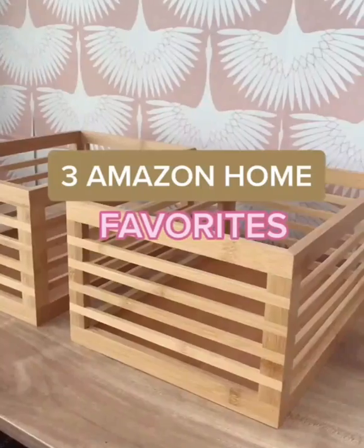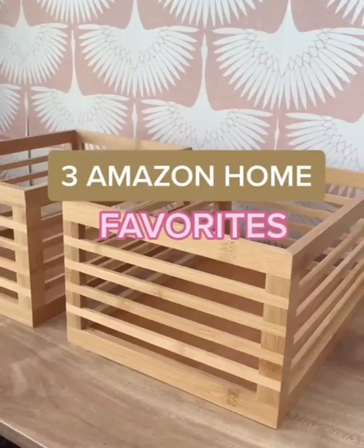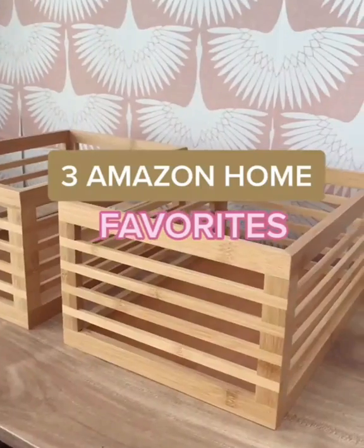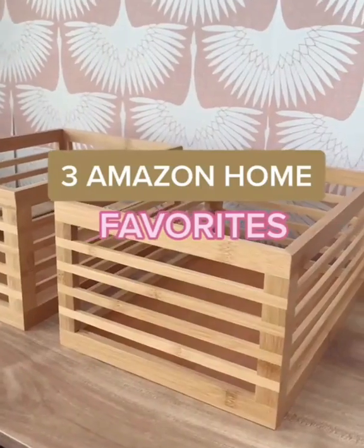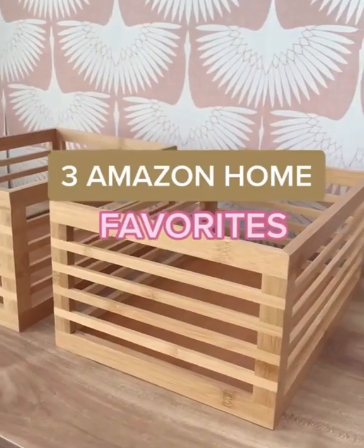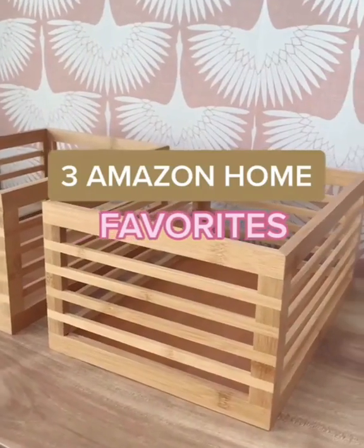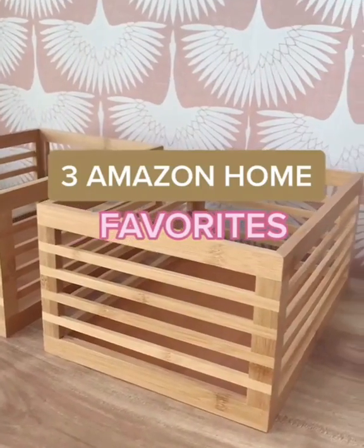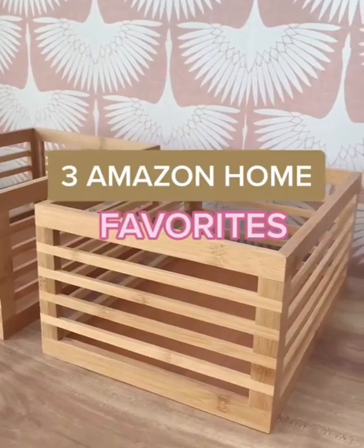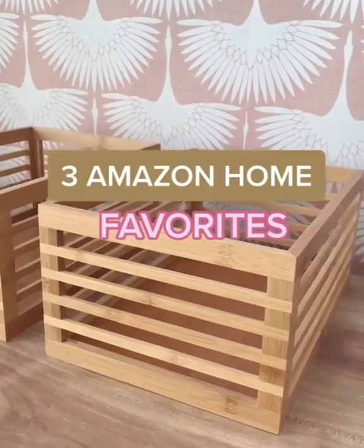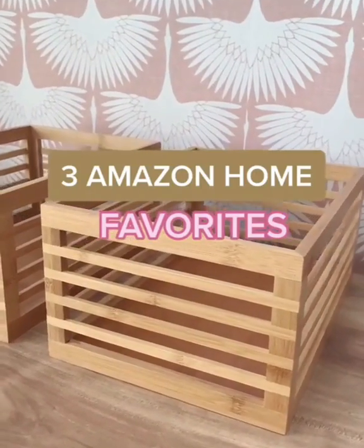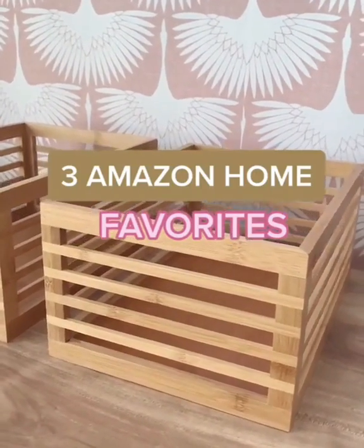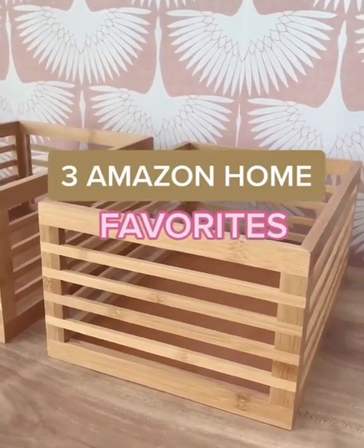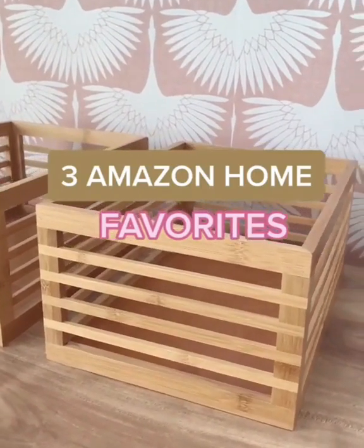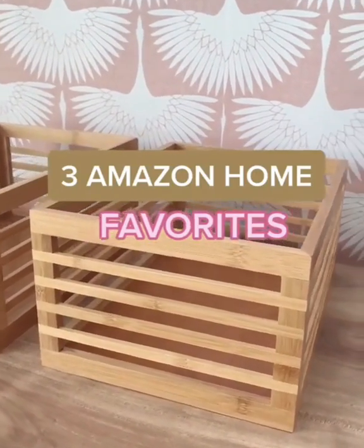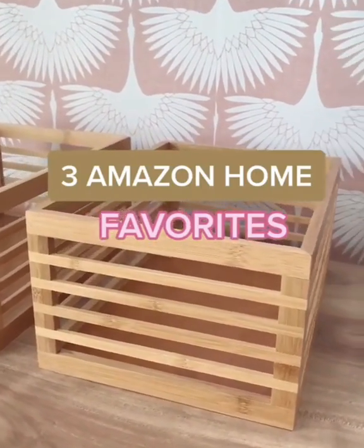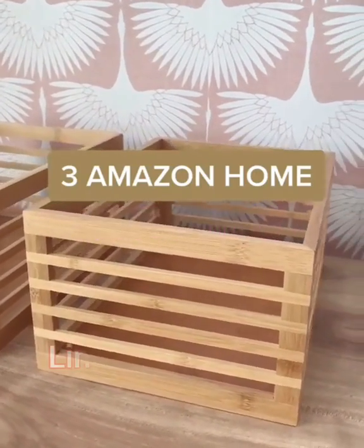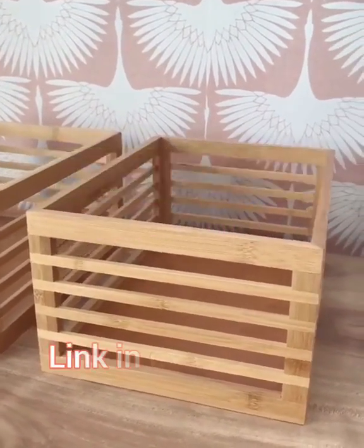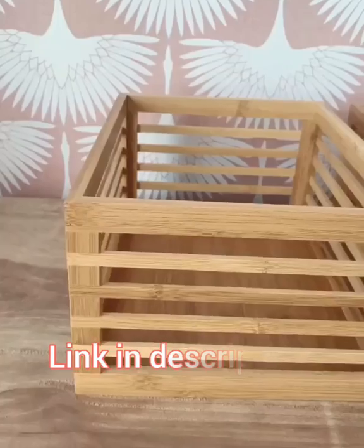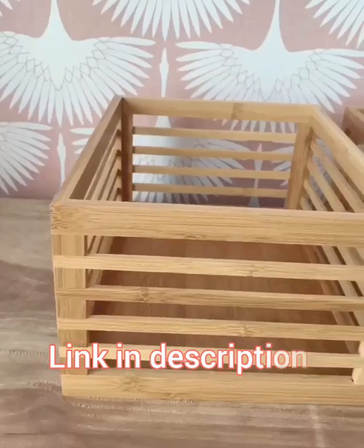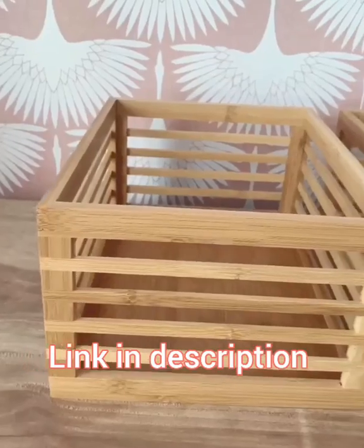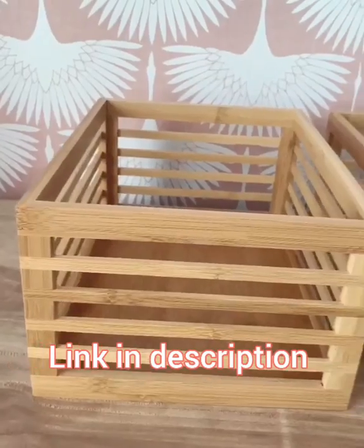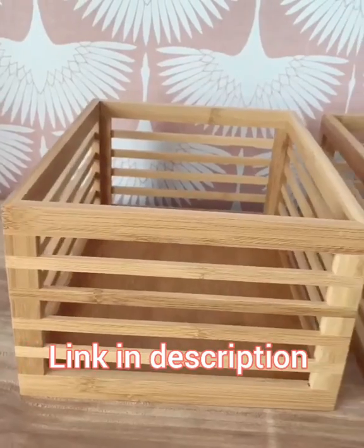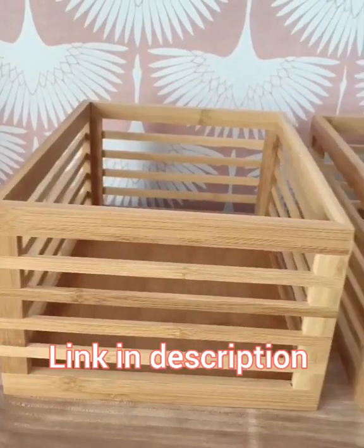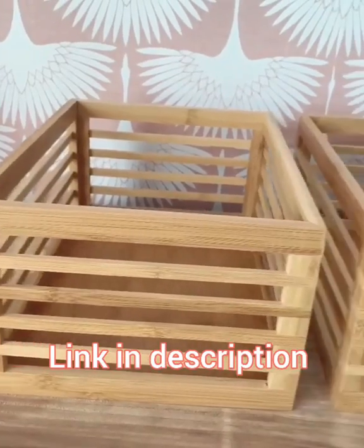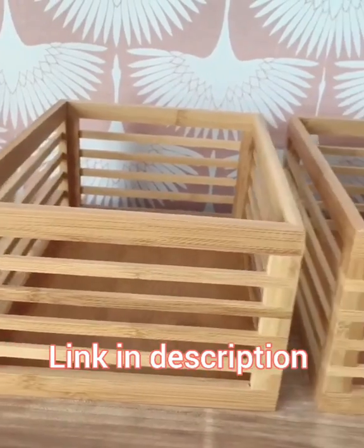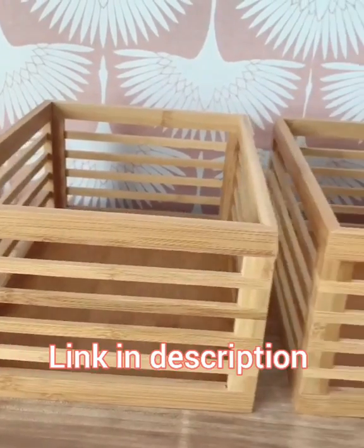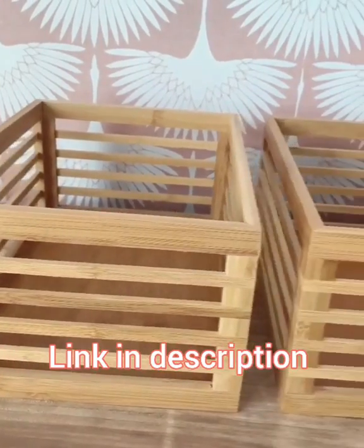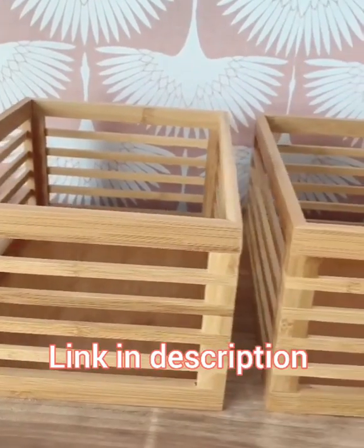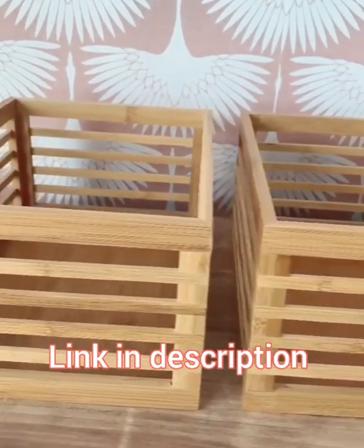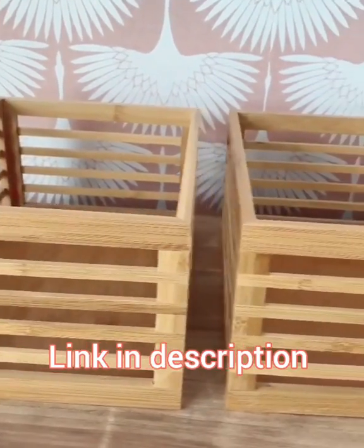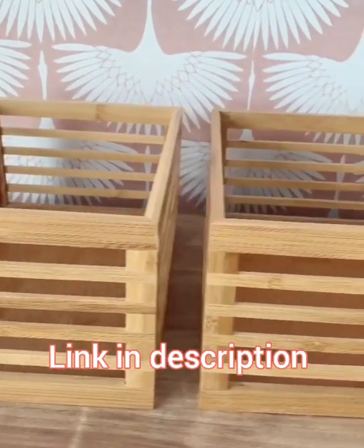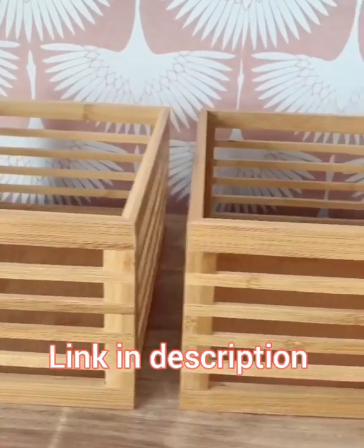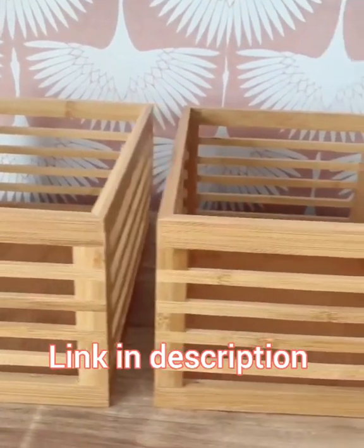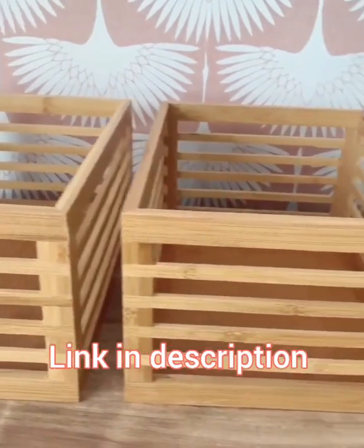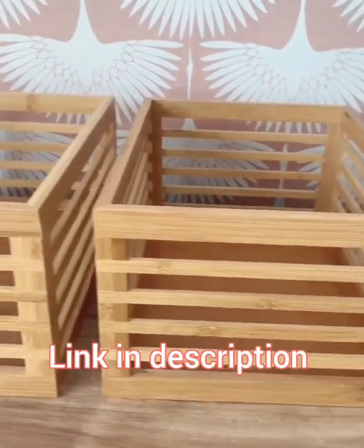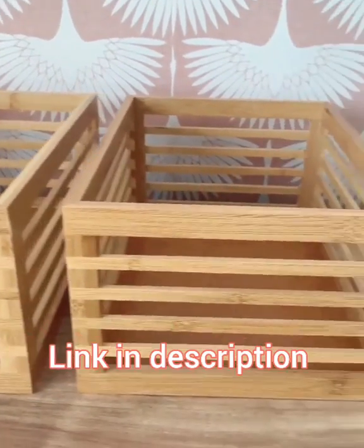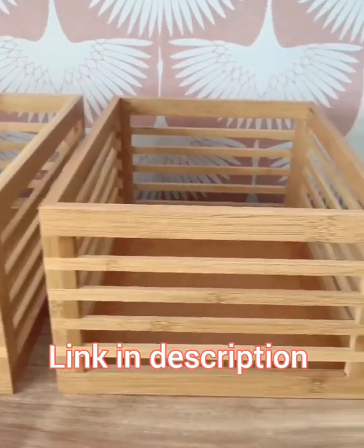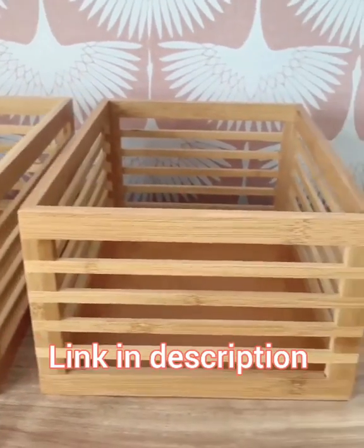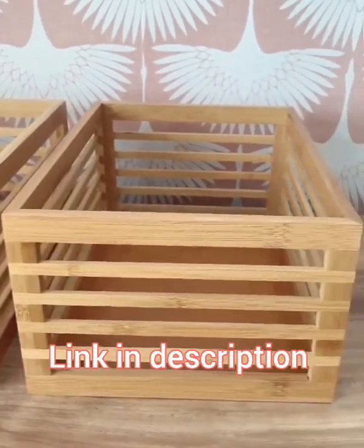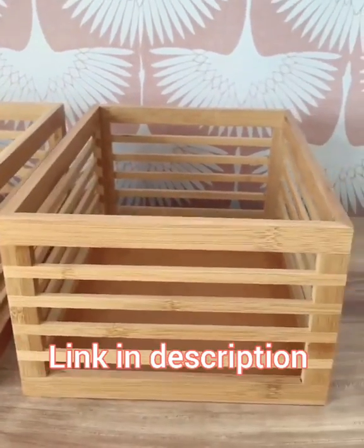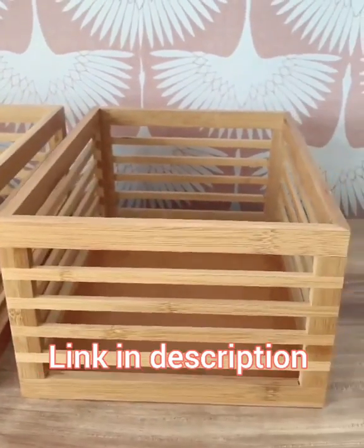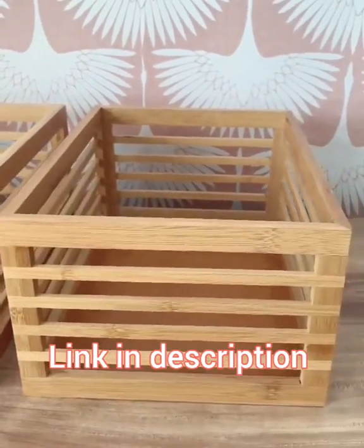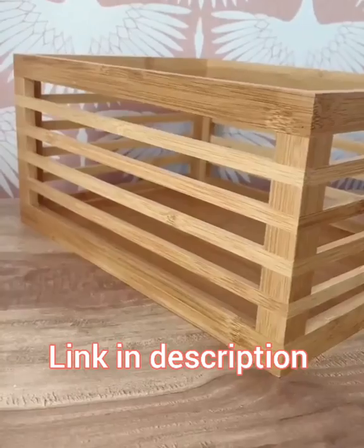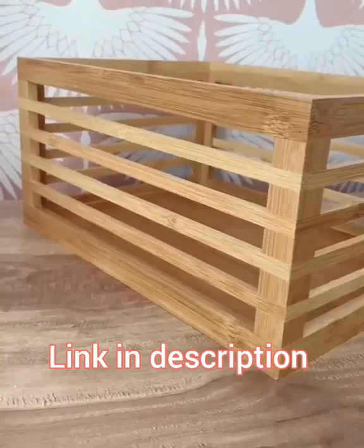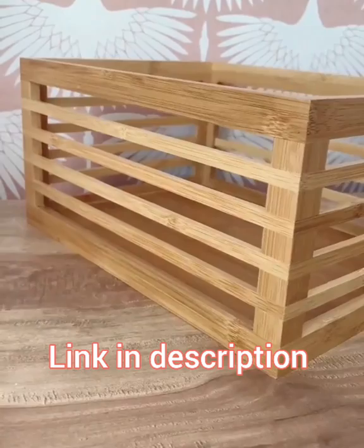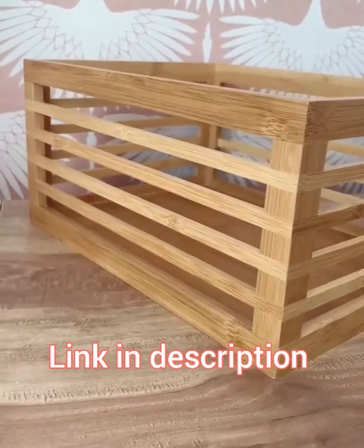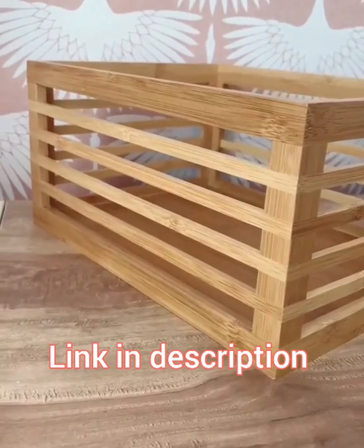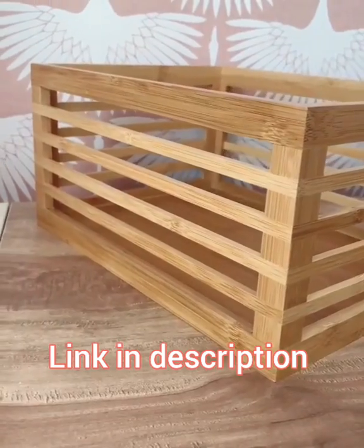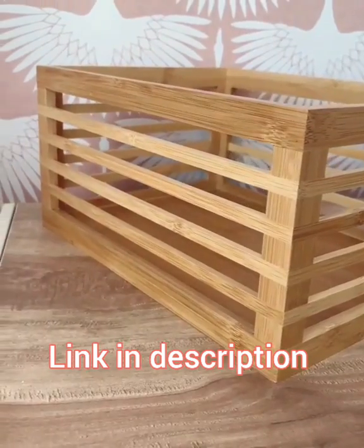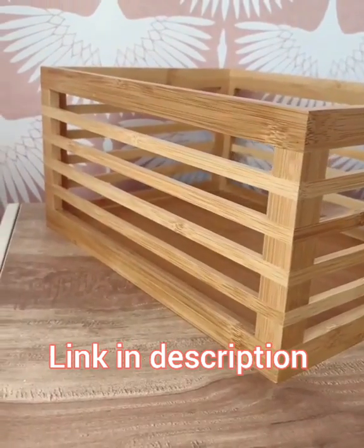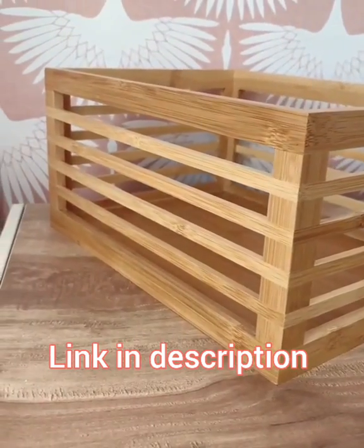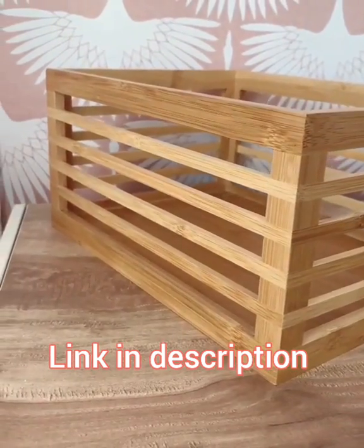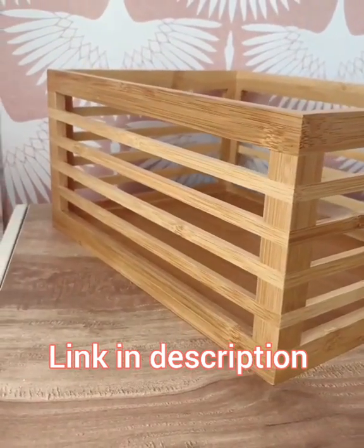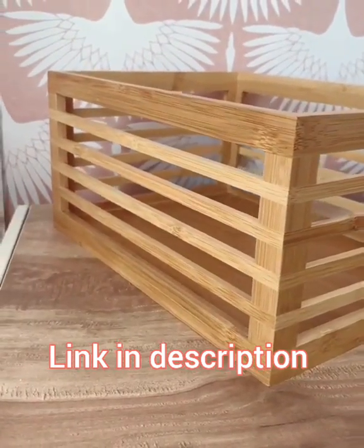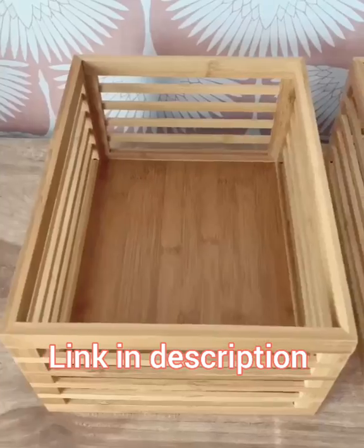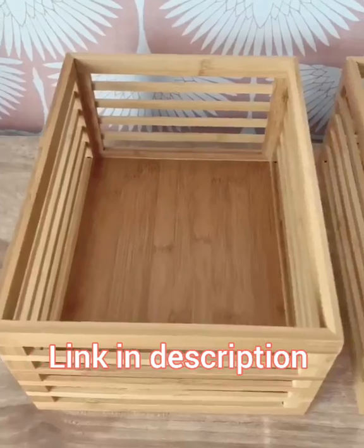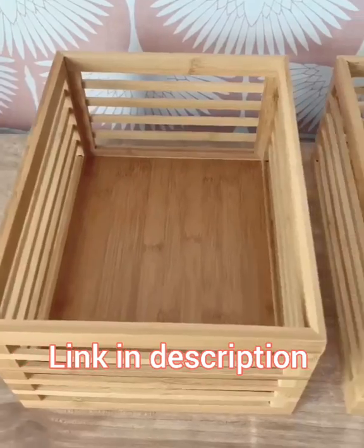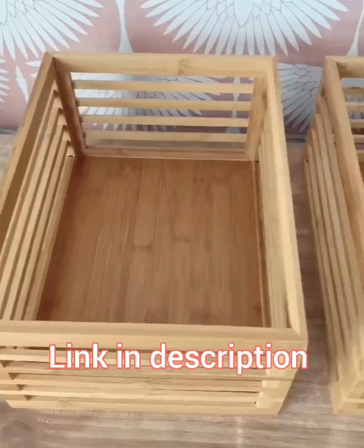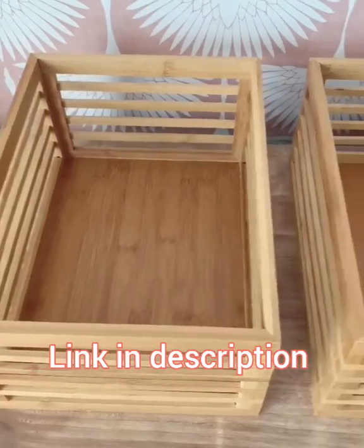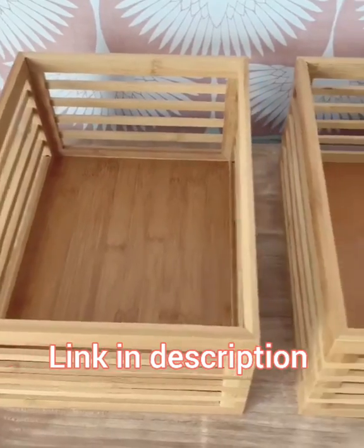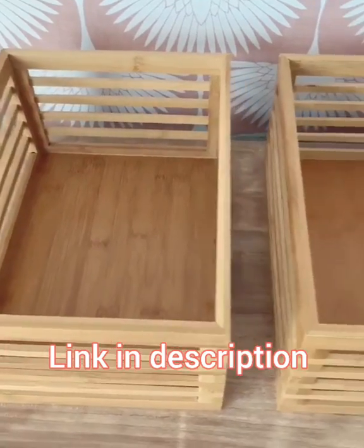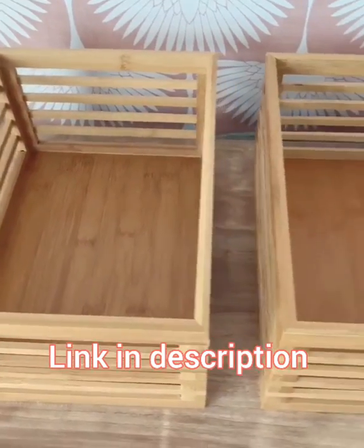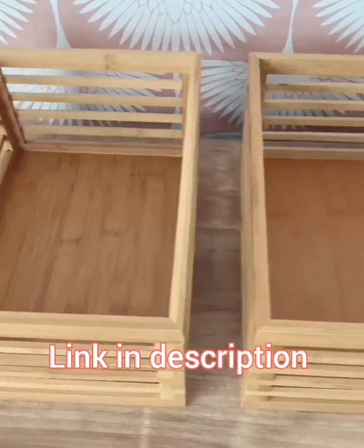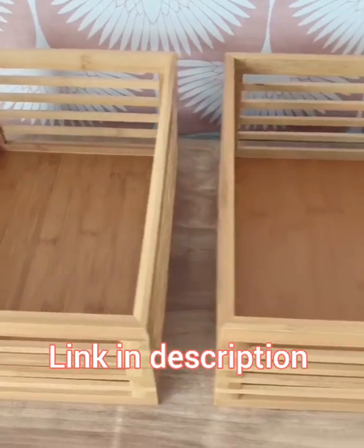Three of my Amazon home favorites. First is this set of three bamboo organizing bins. I love the simplicity of these. Perfect for your pantry, kitchen, or bathroom.